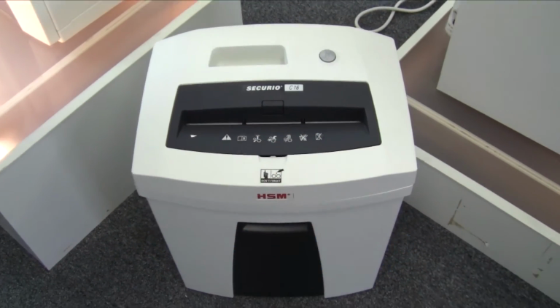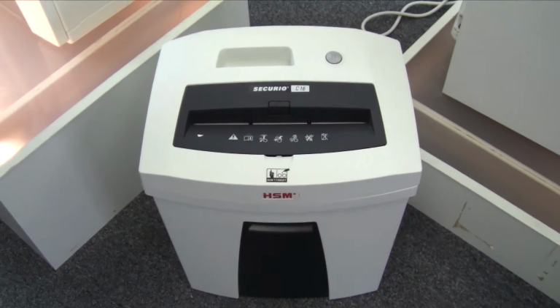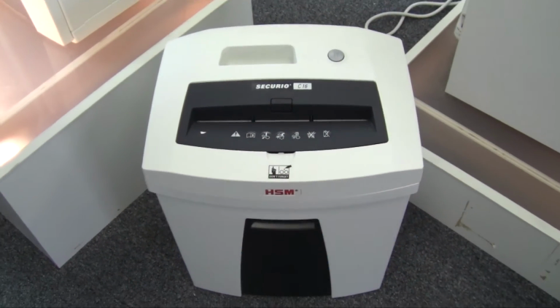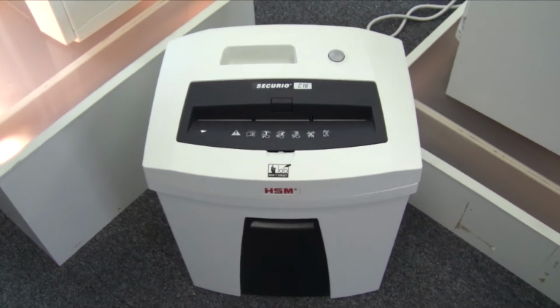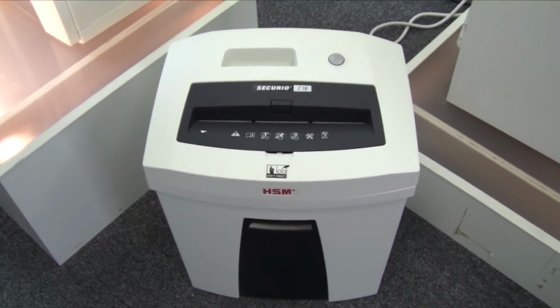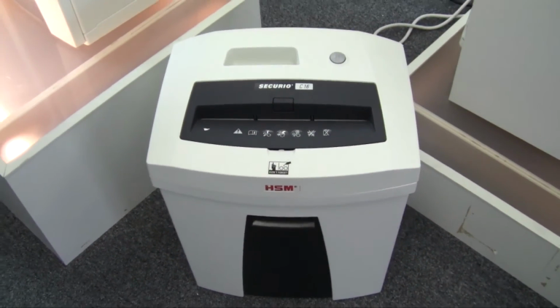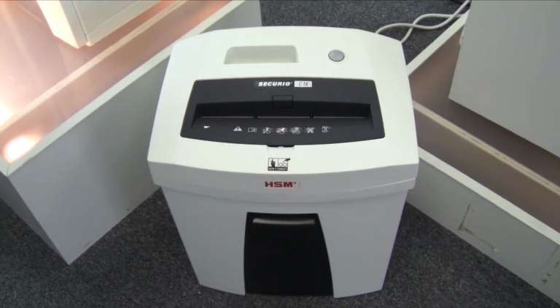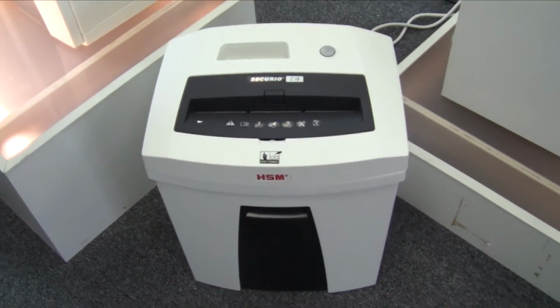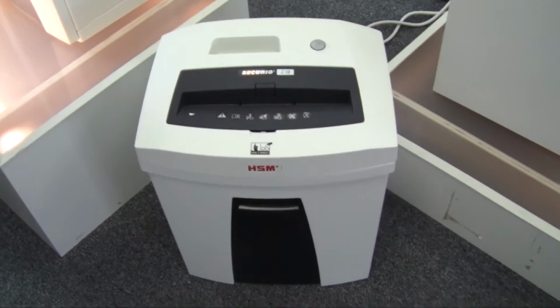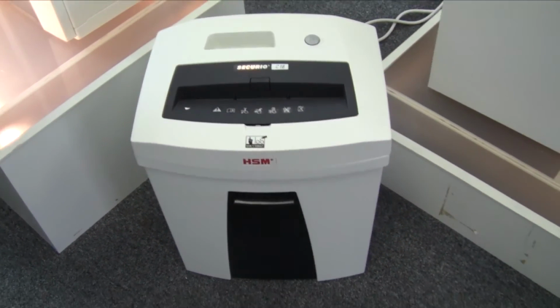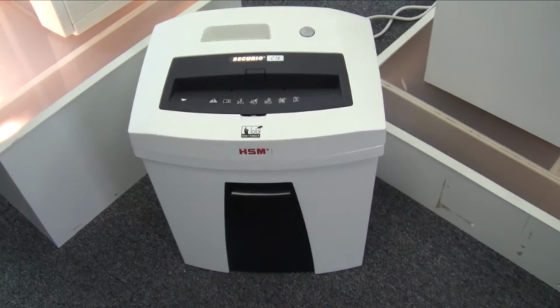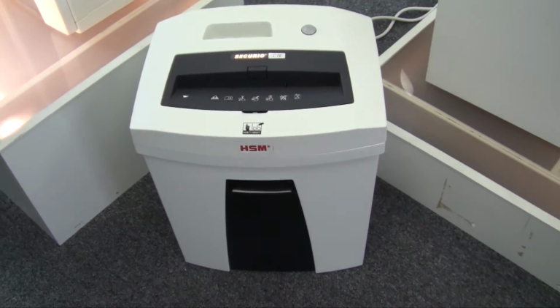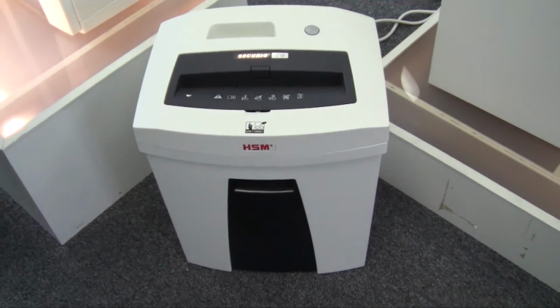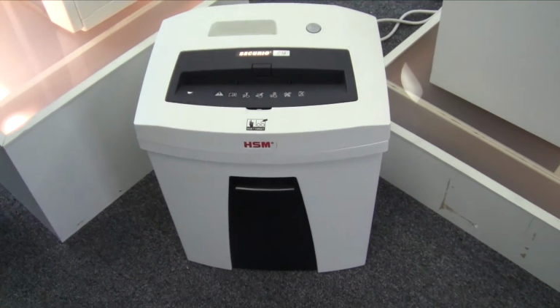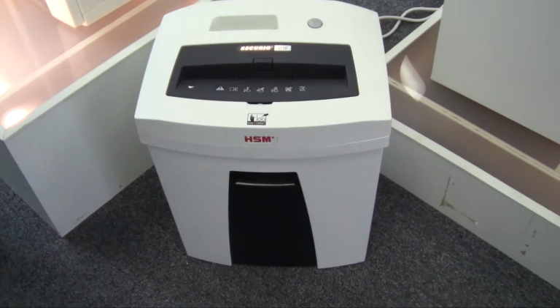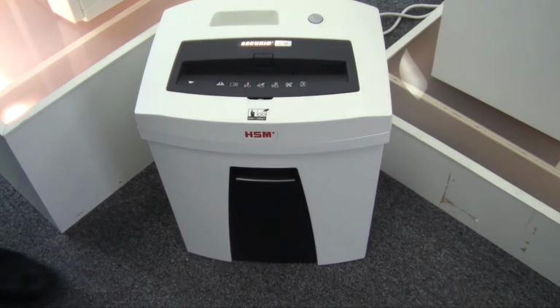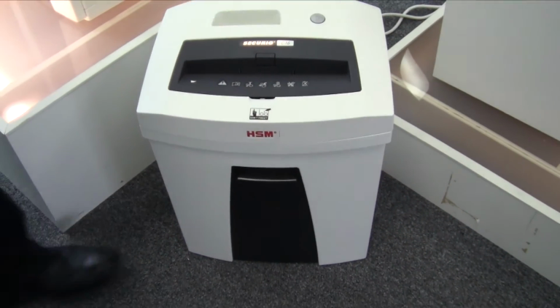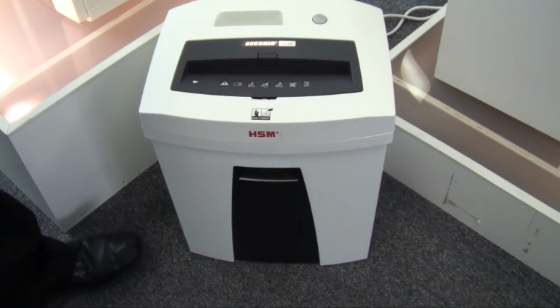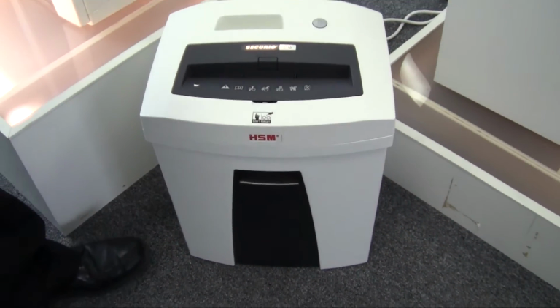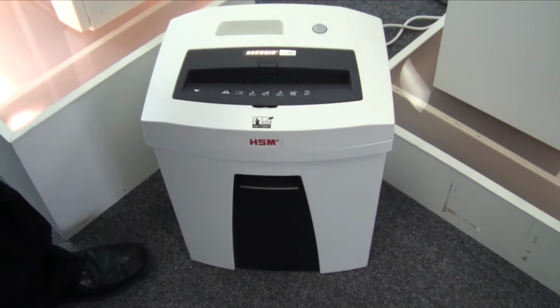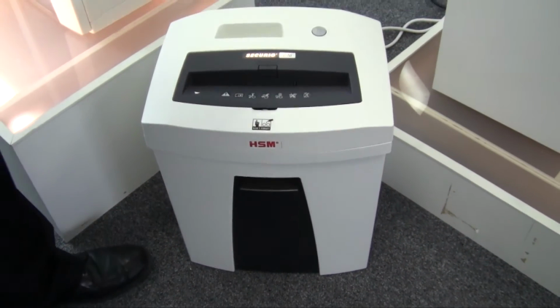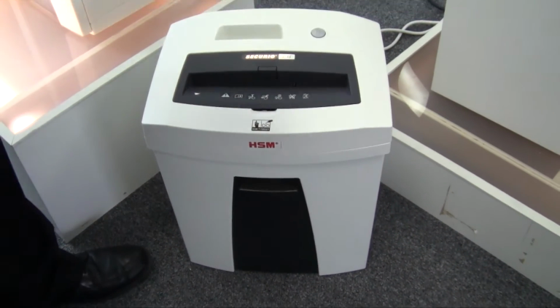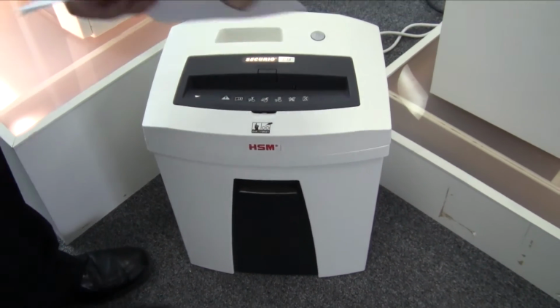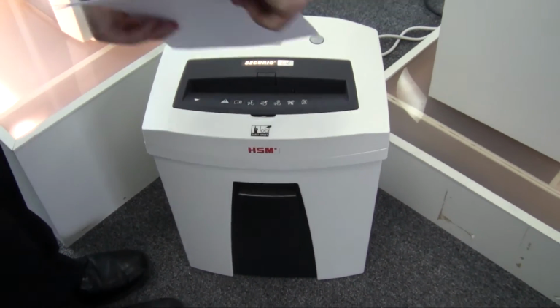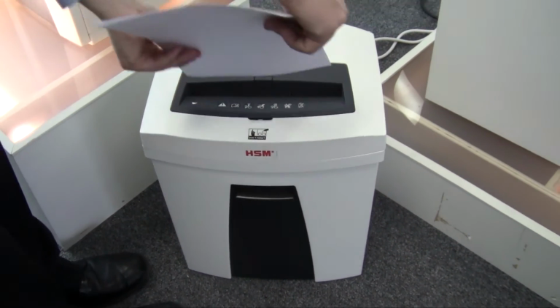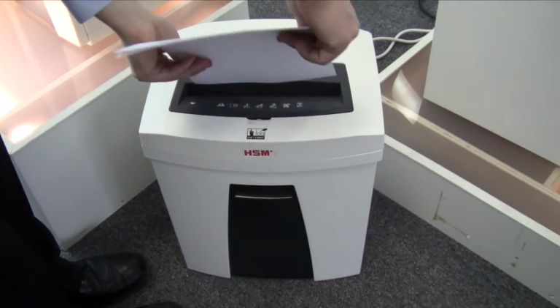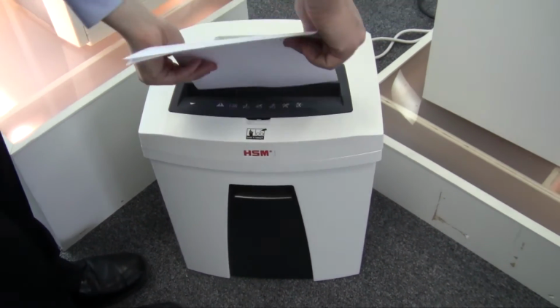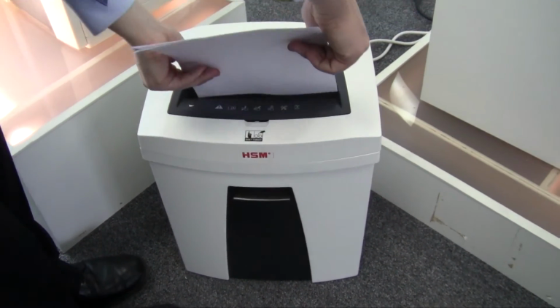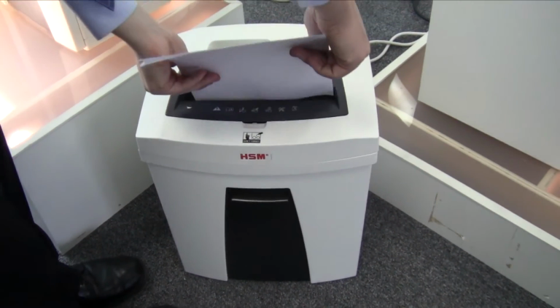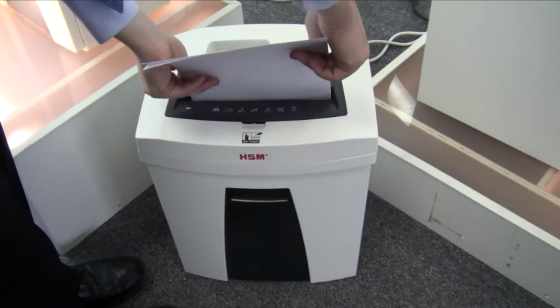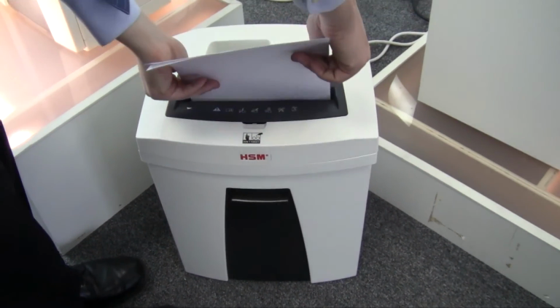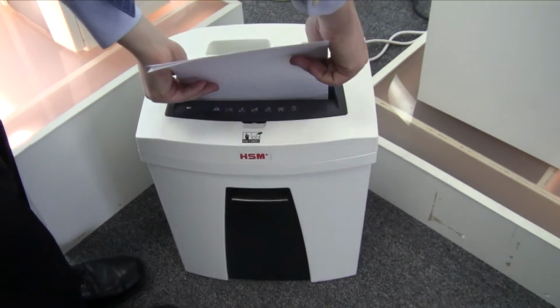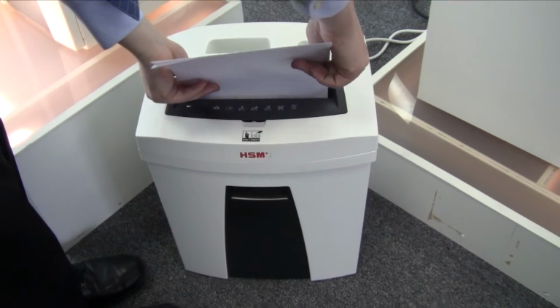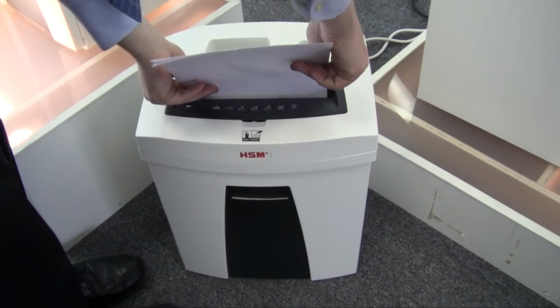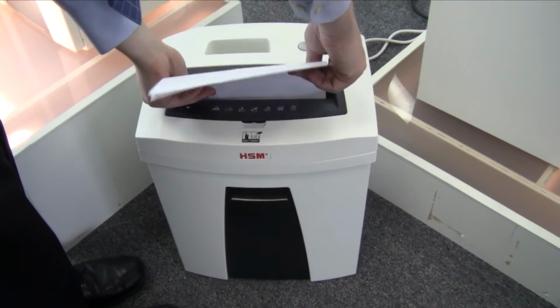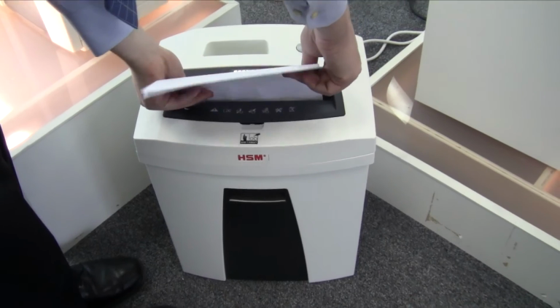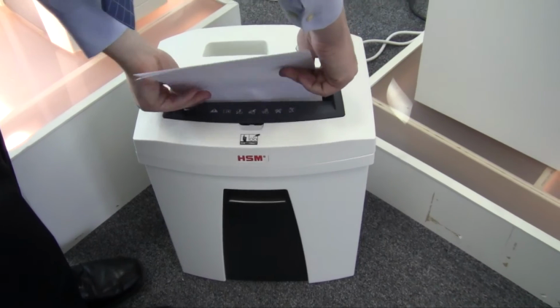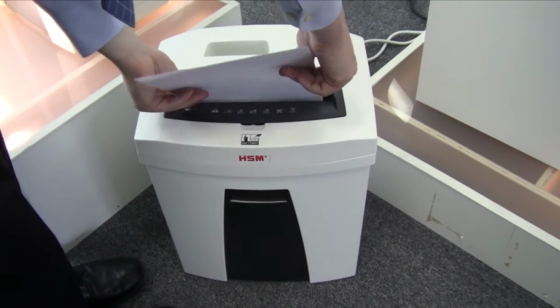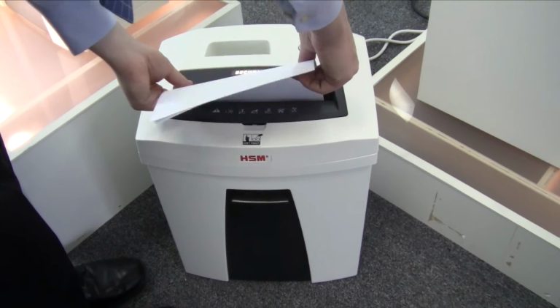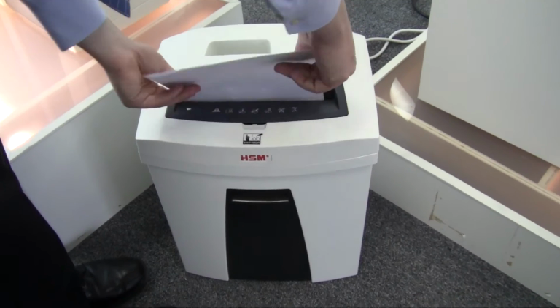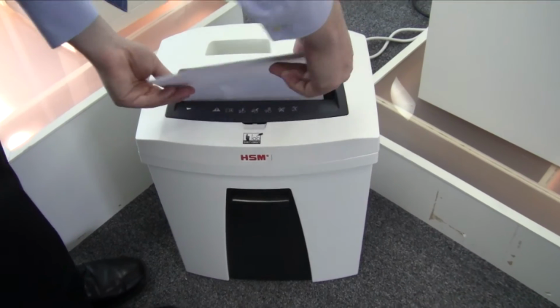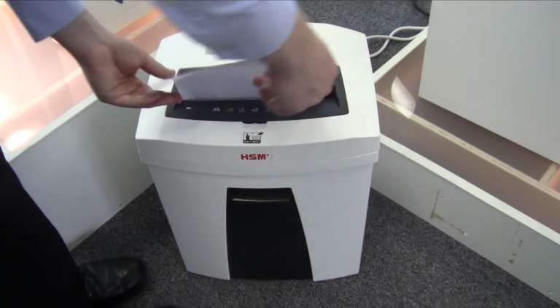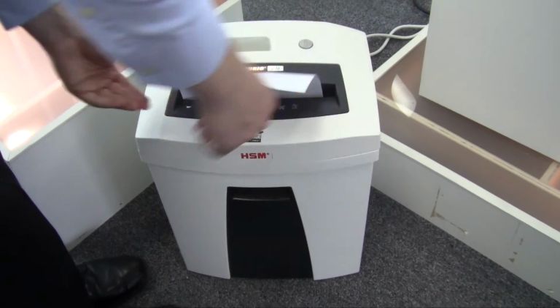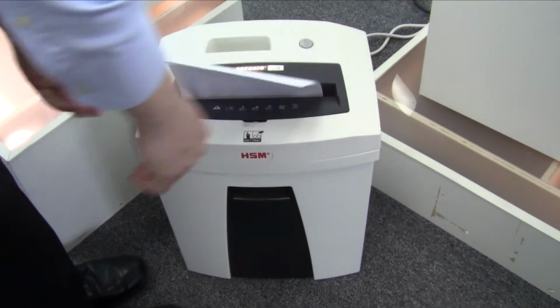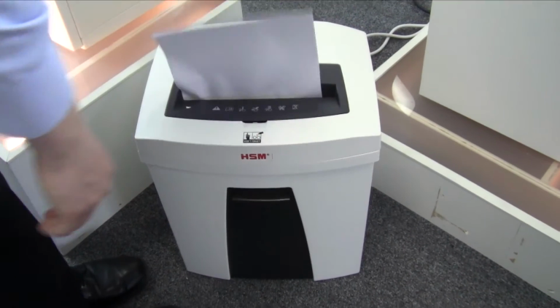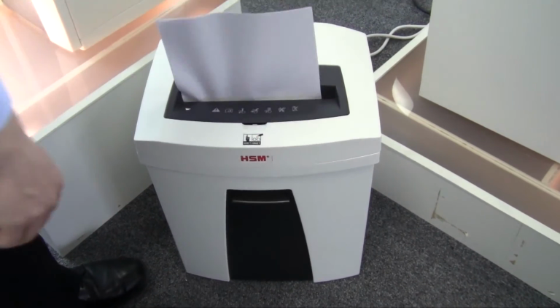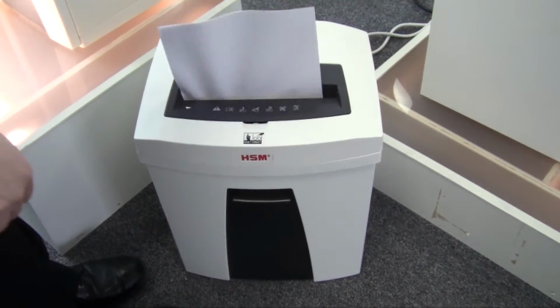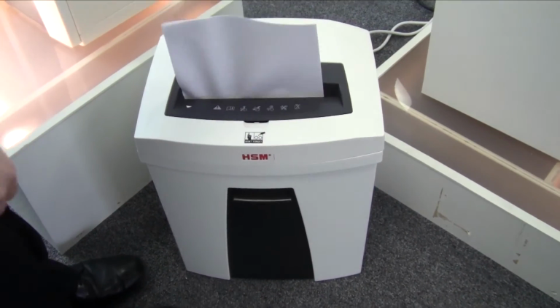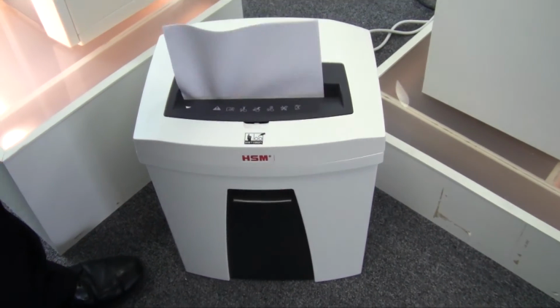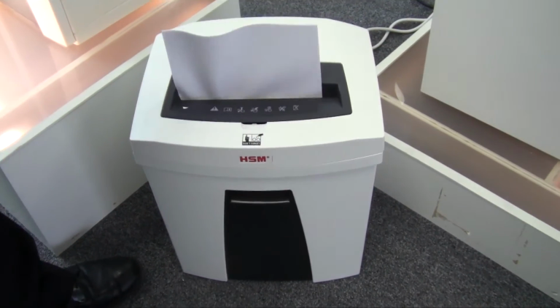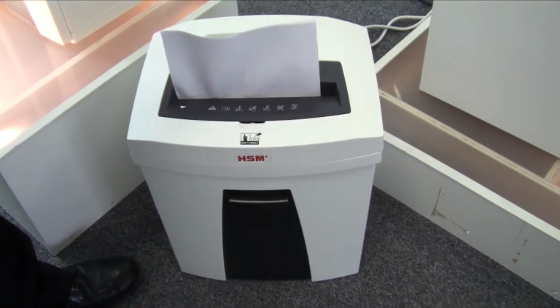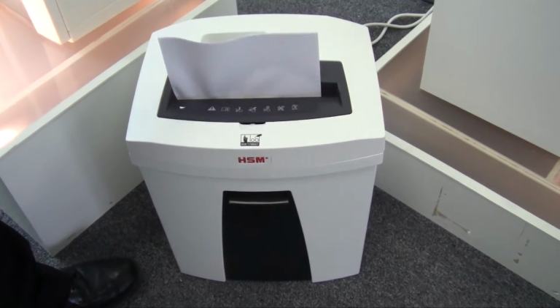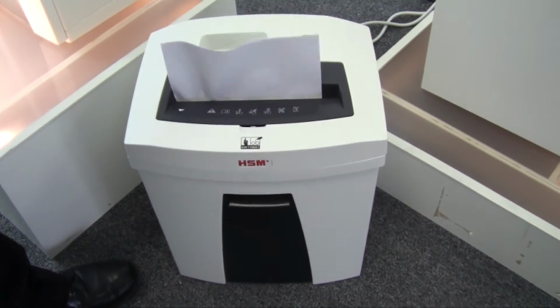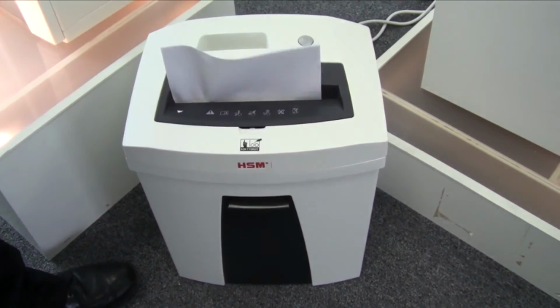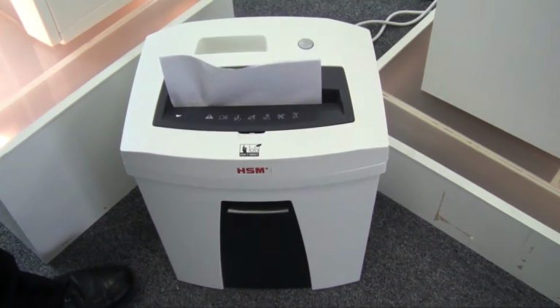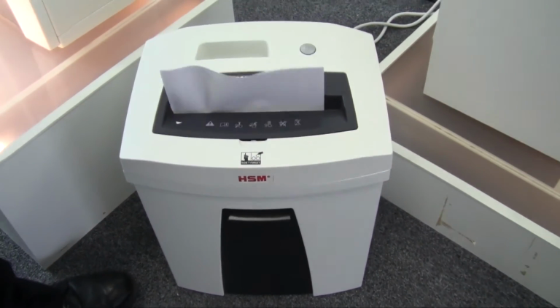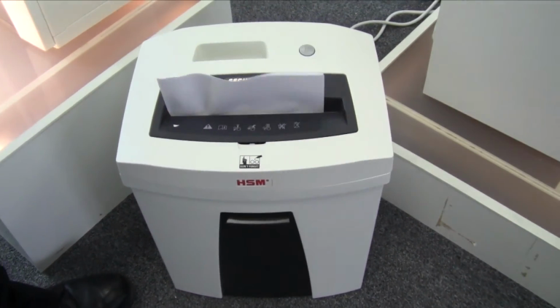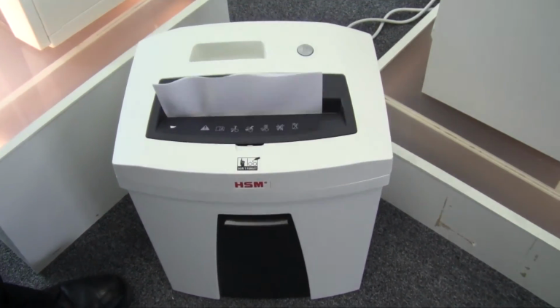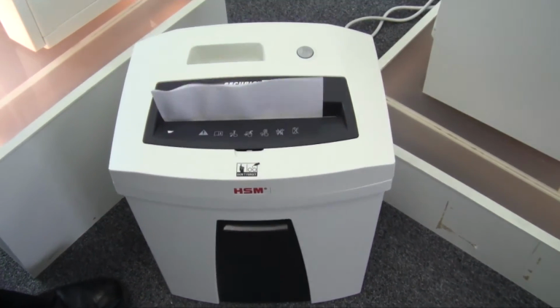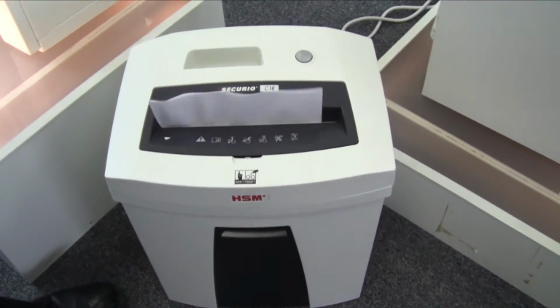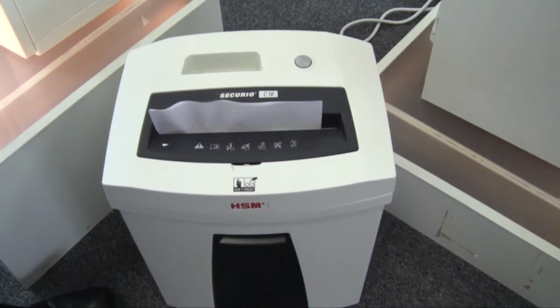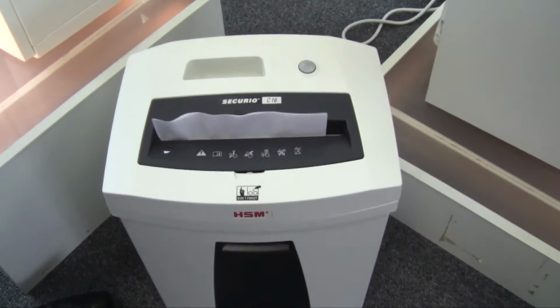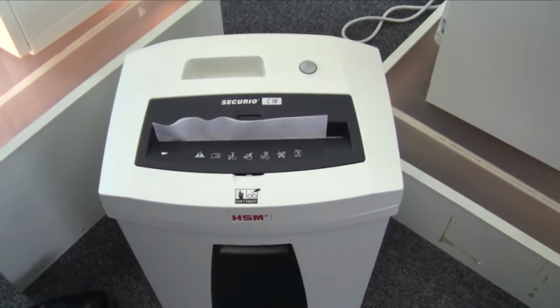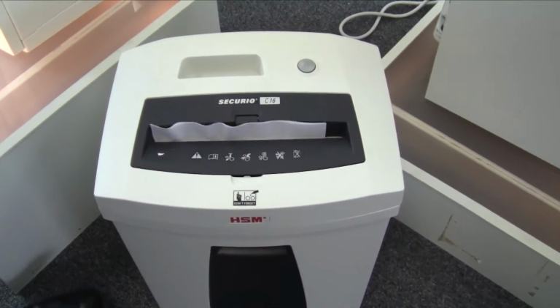Here we have the HSM Securio C16 and C18 models, which is perfect for one to three users.